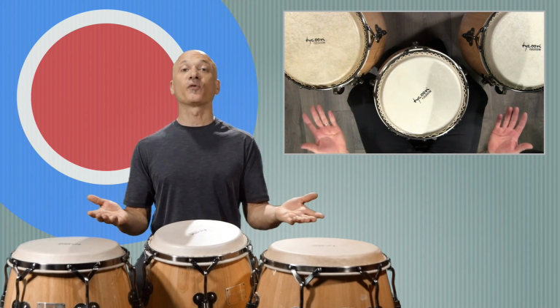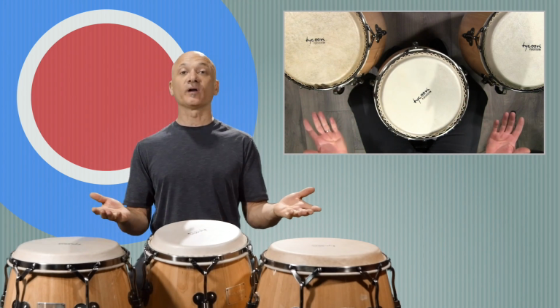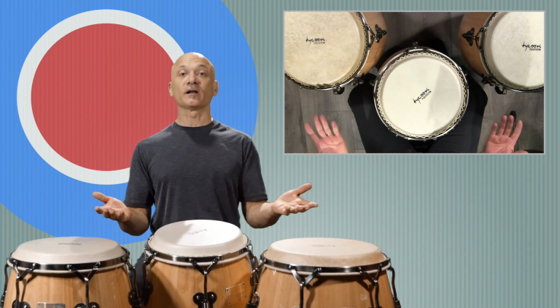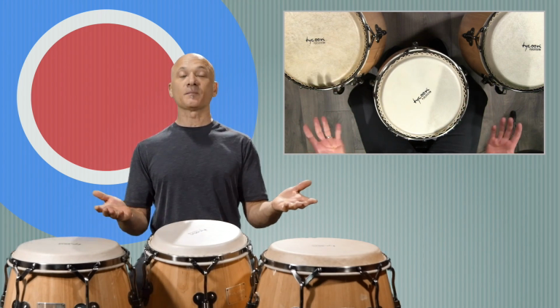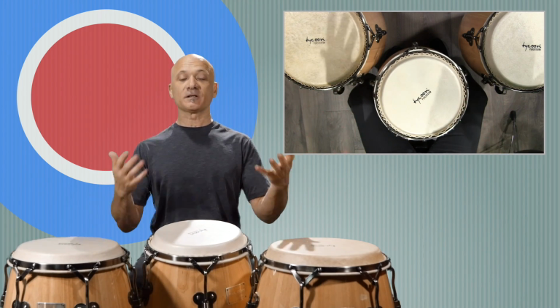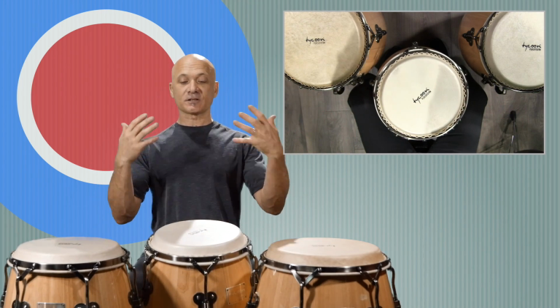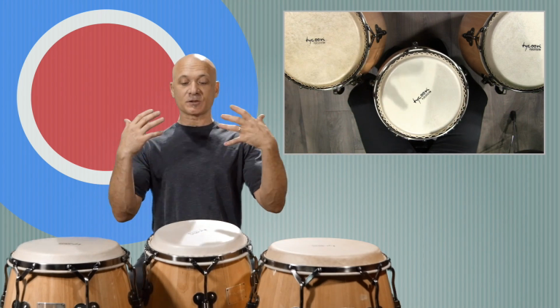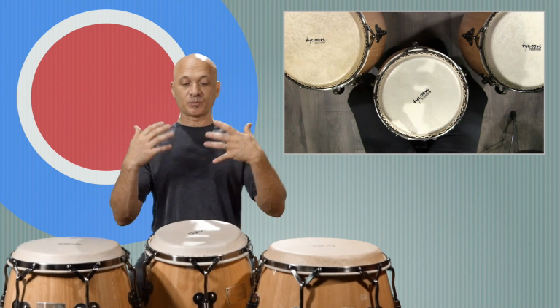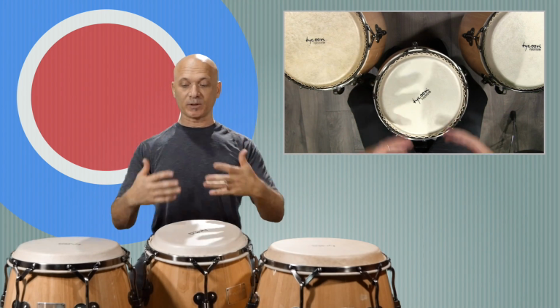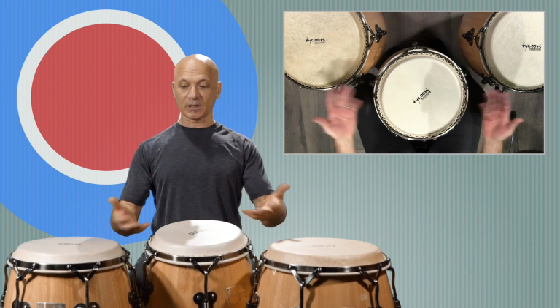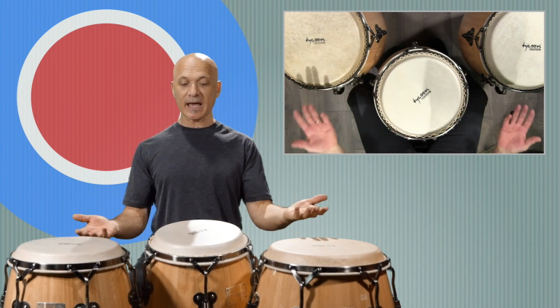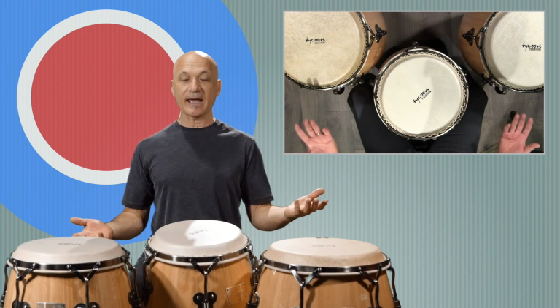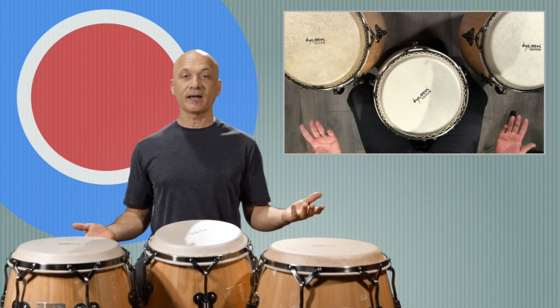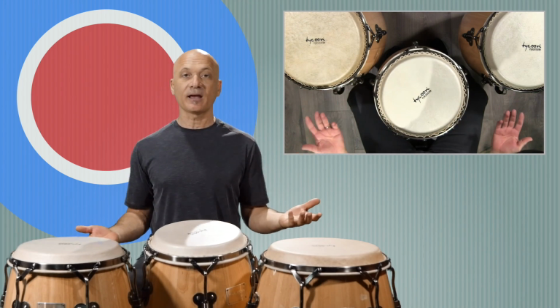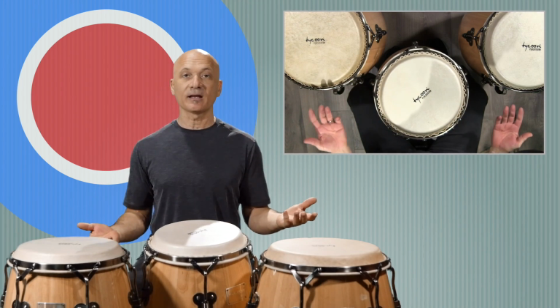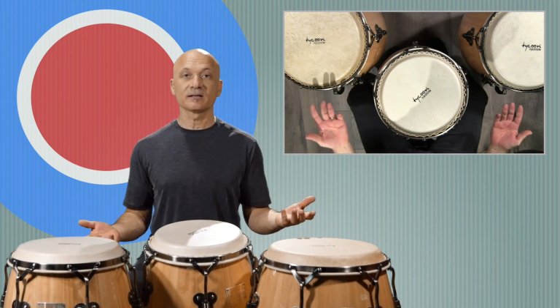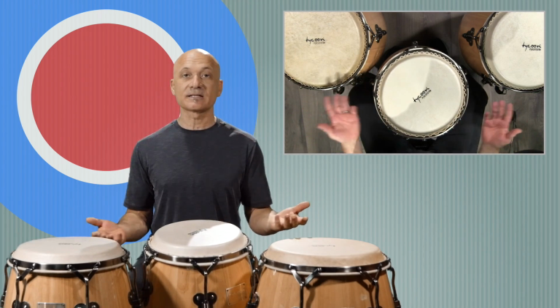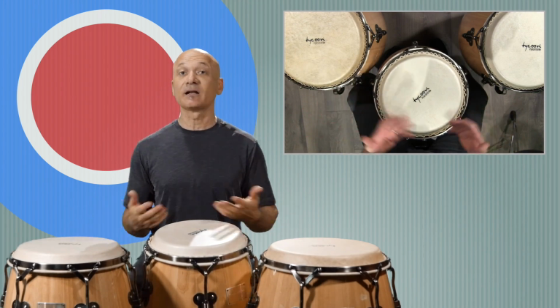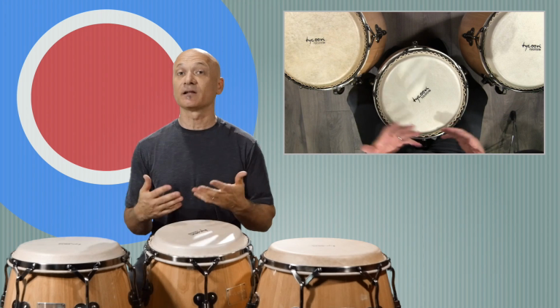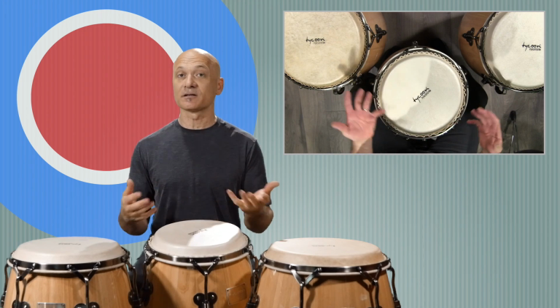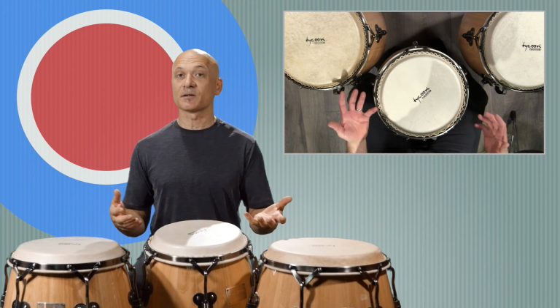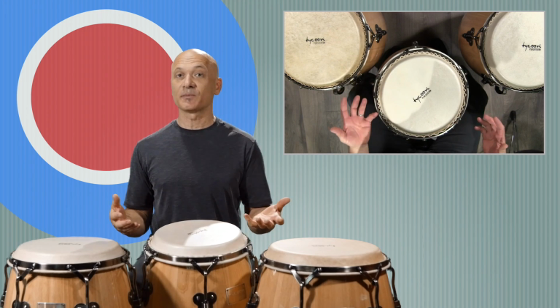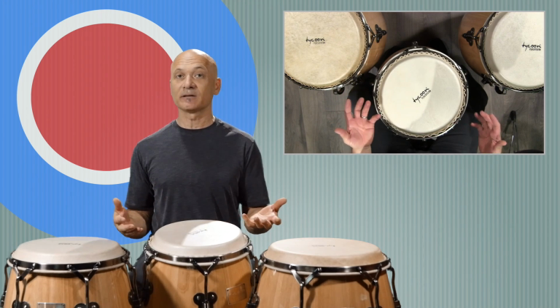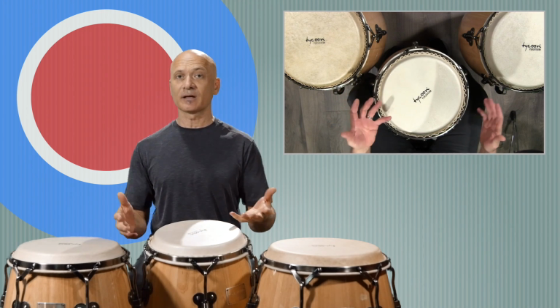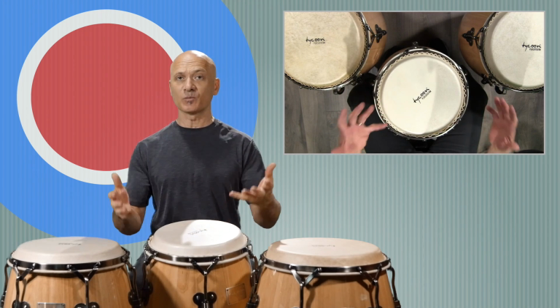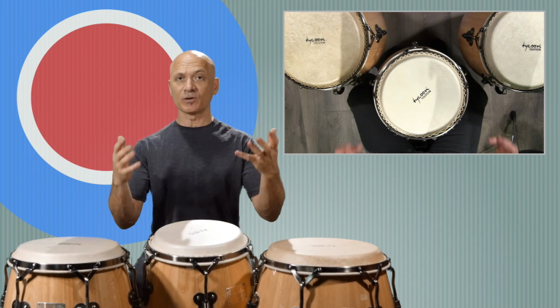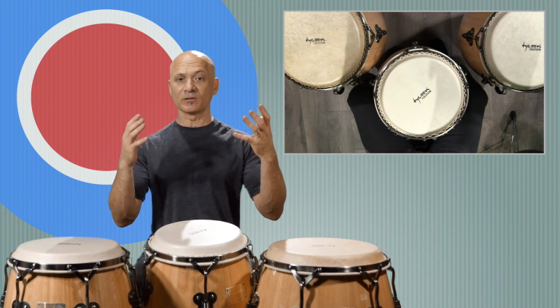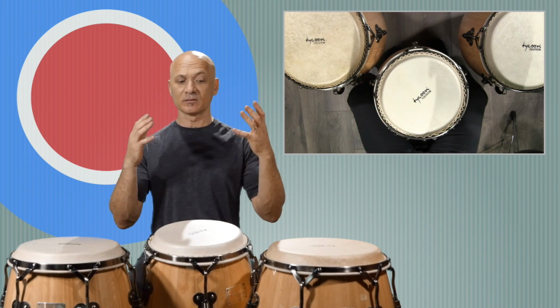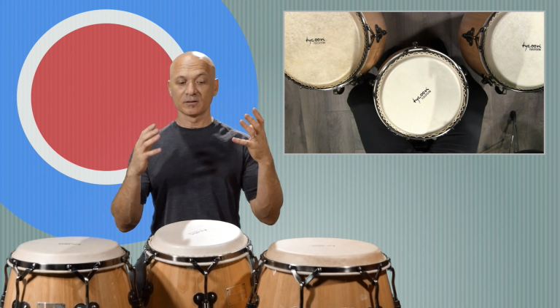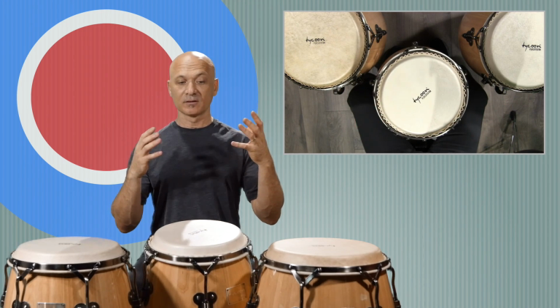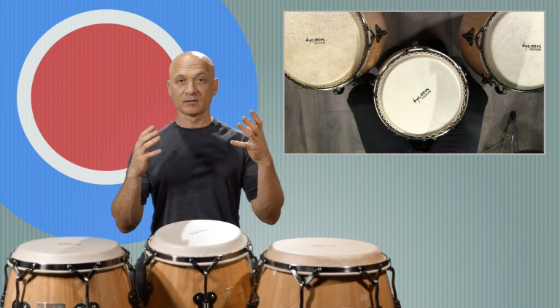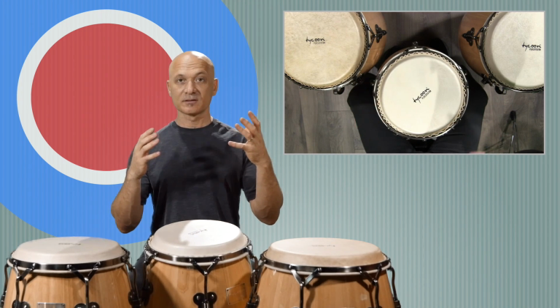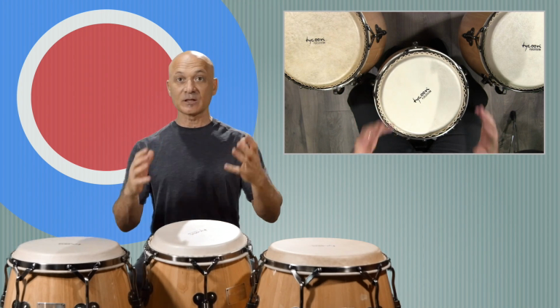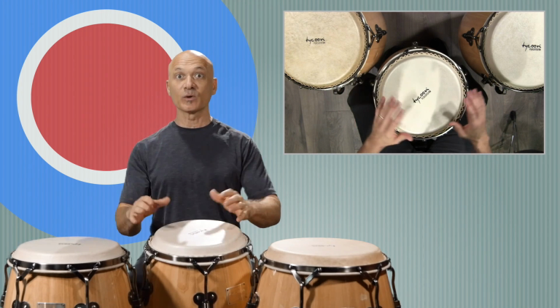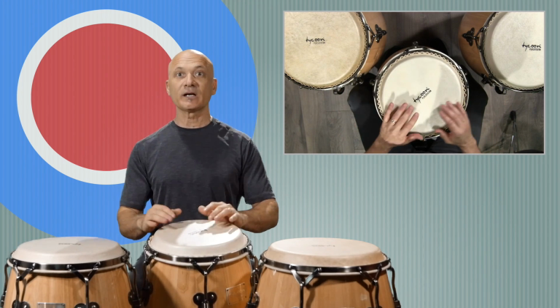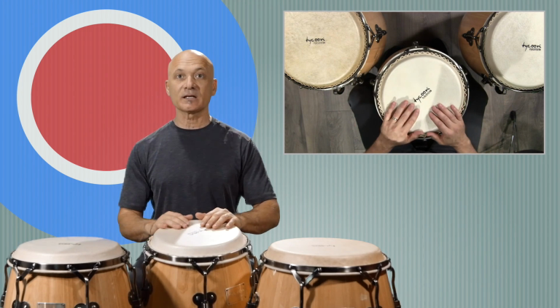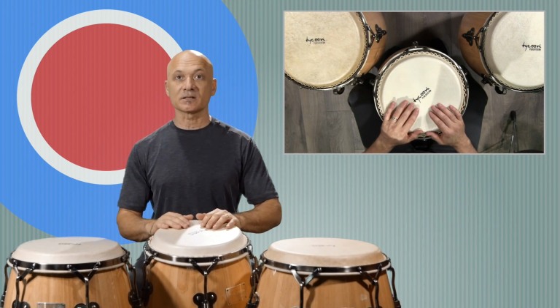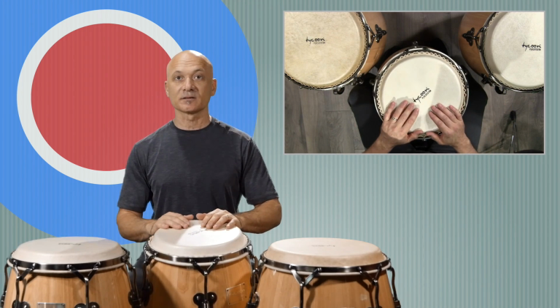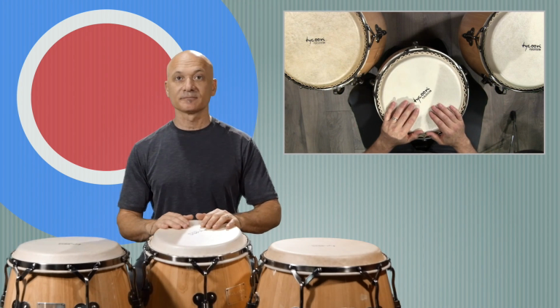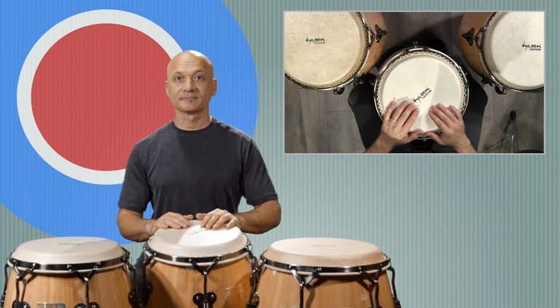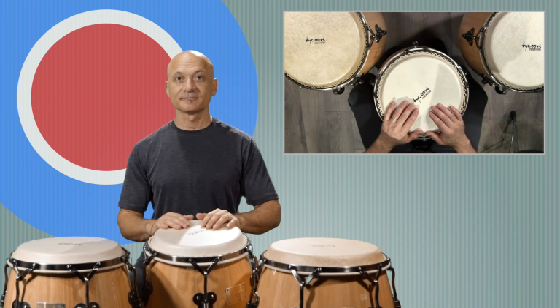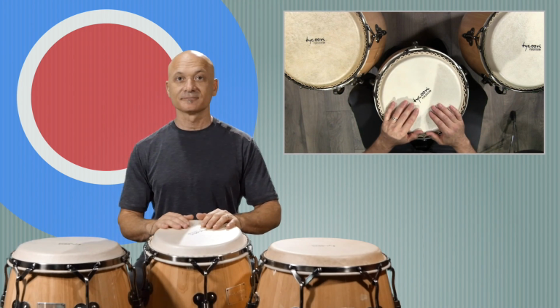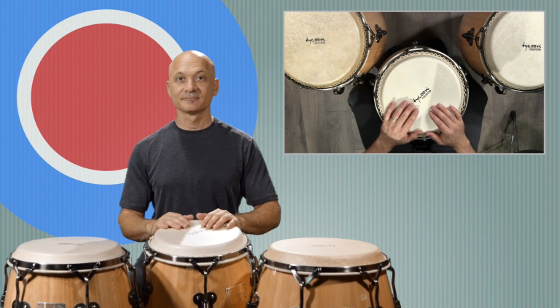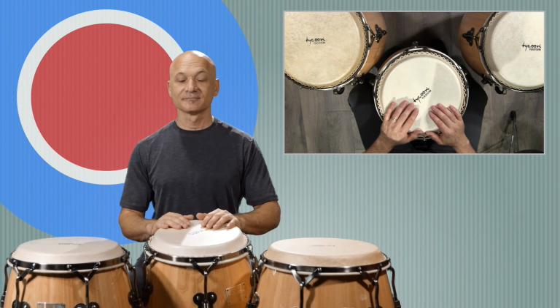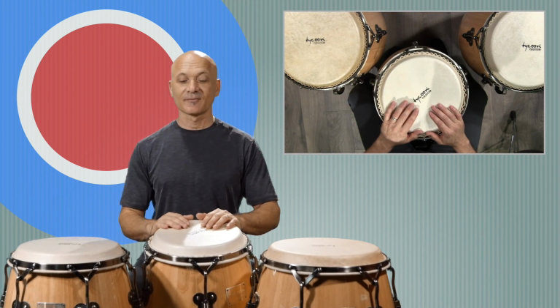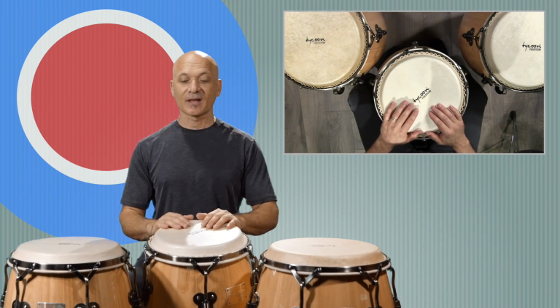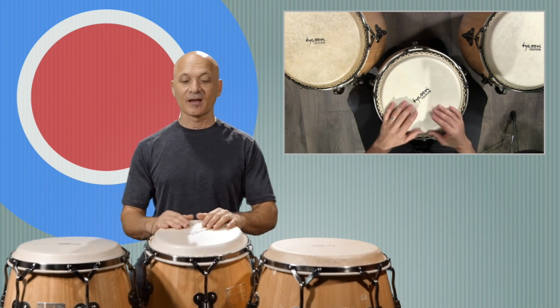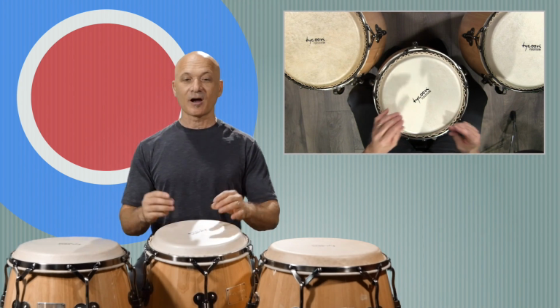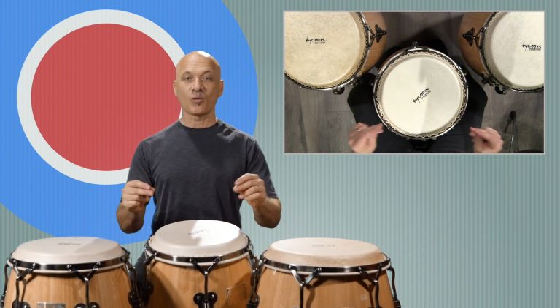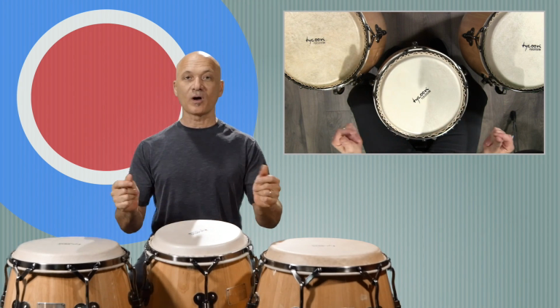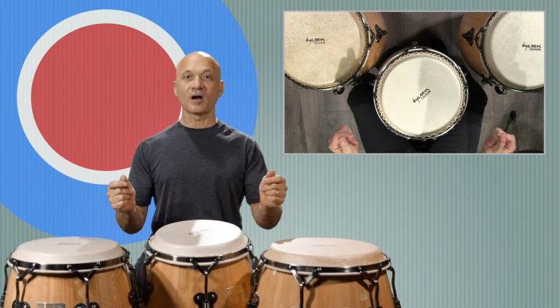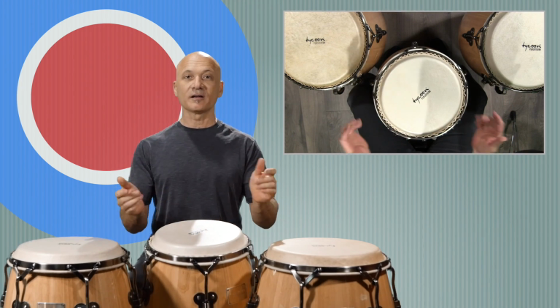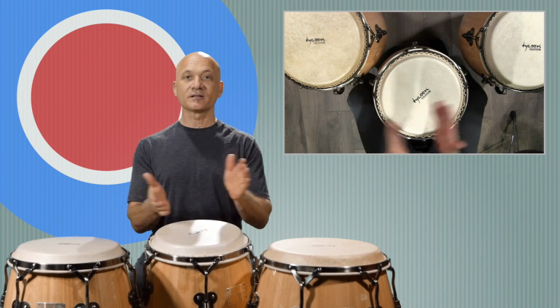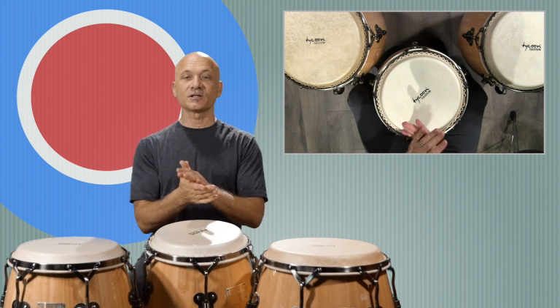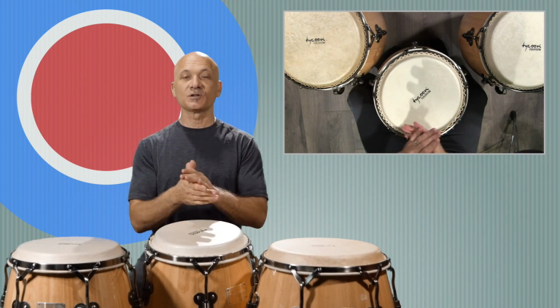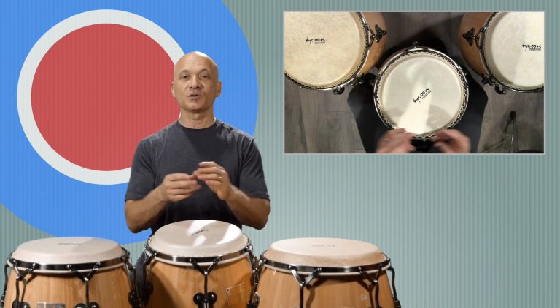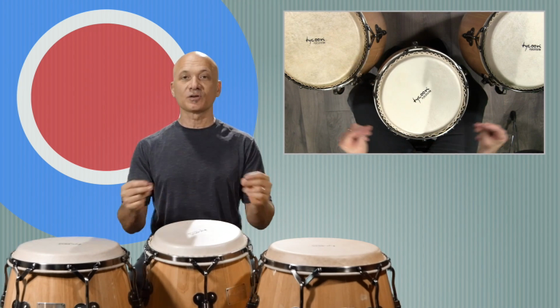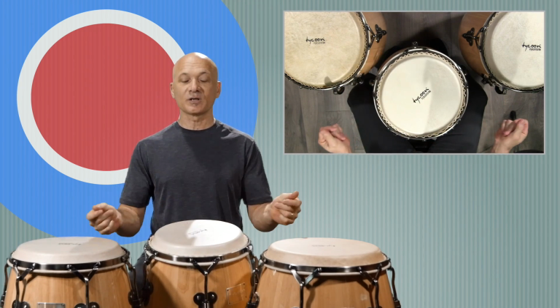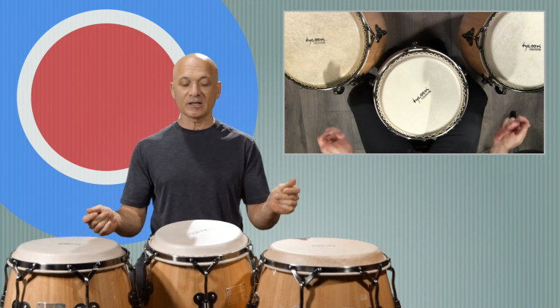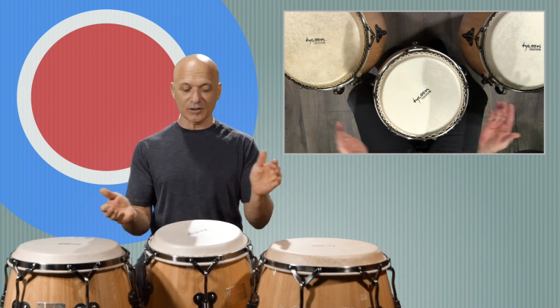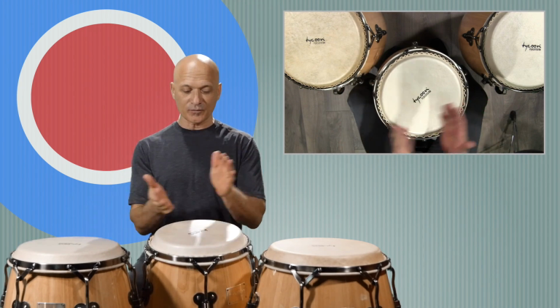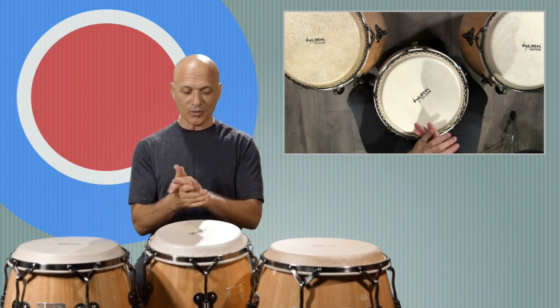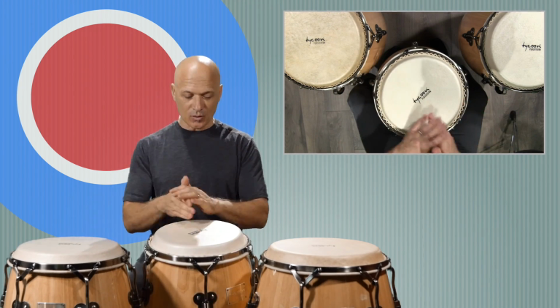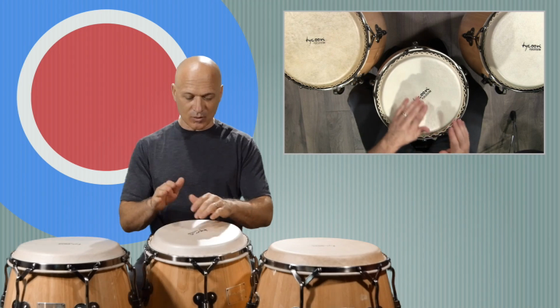I'm going to just play and settle in on something, and then we'll see what it is. A one, two, three, four.